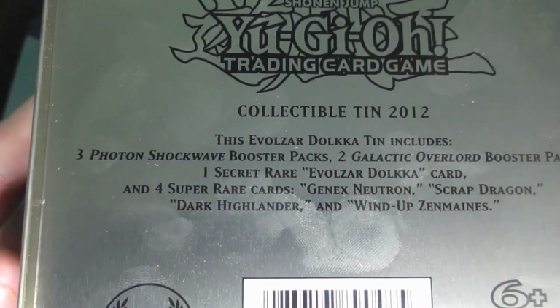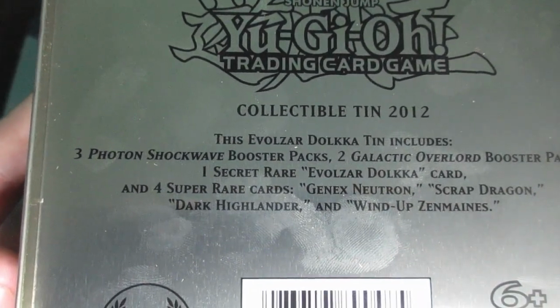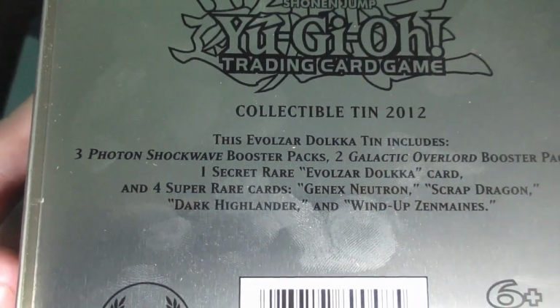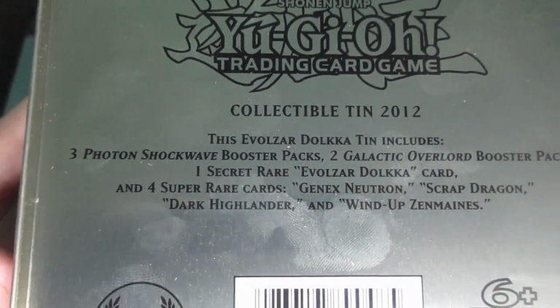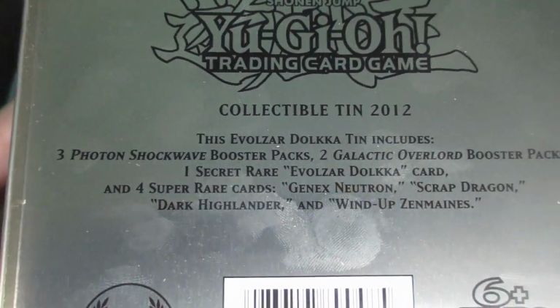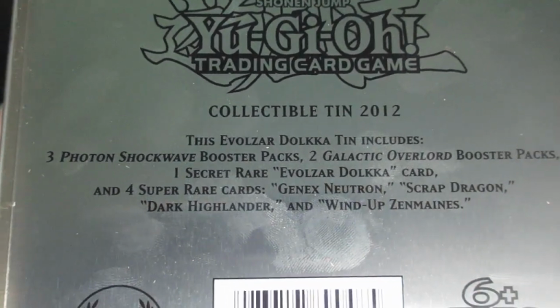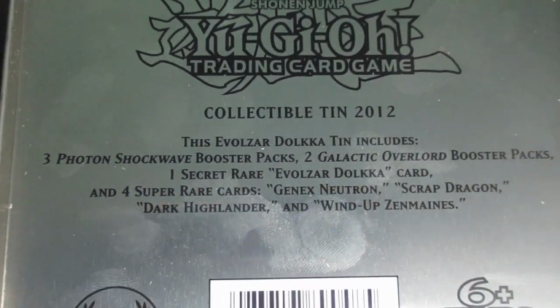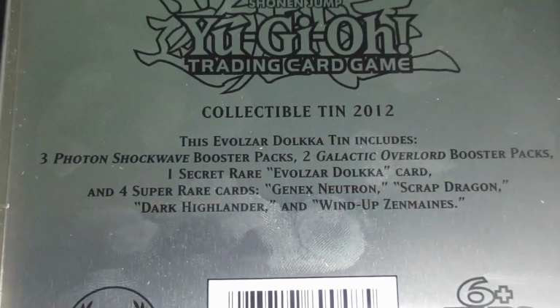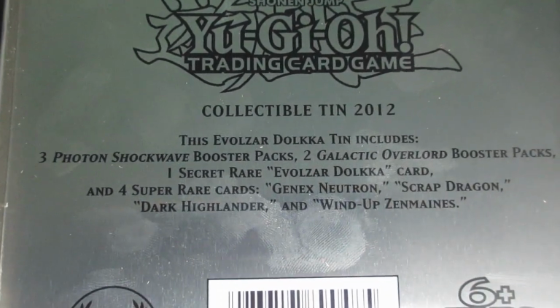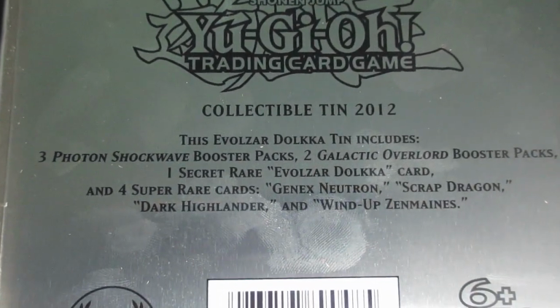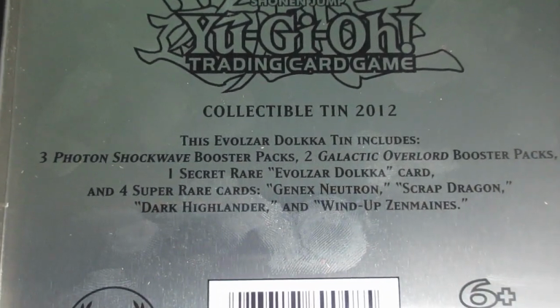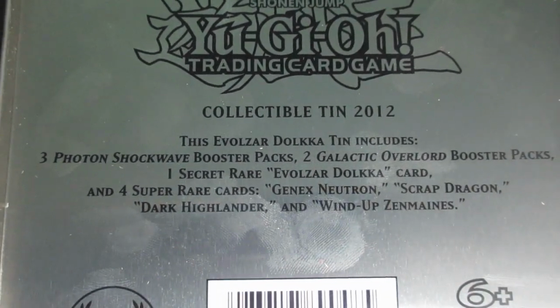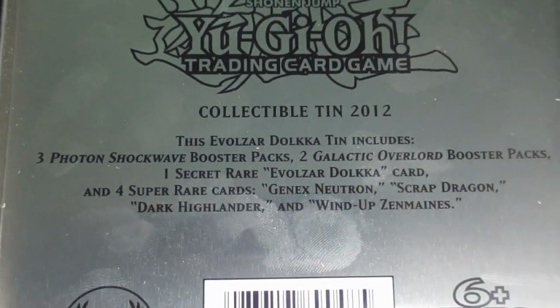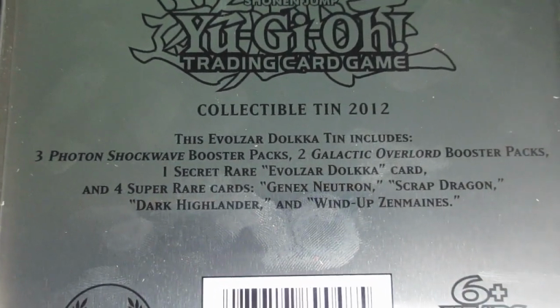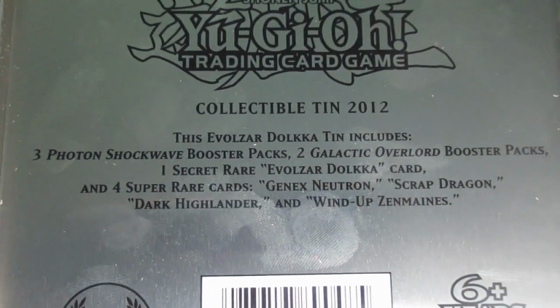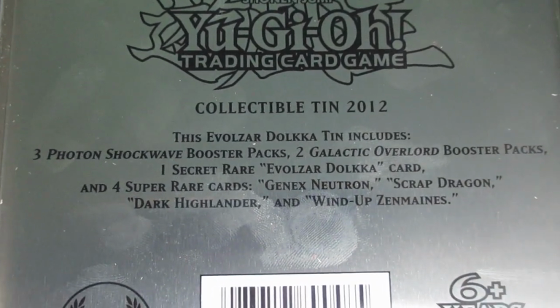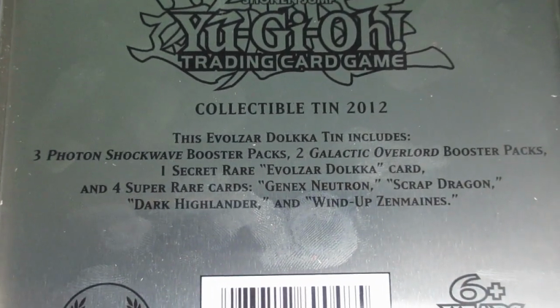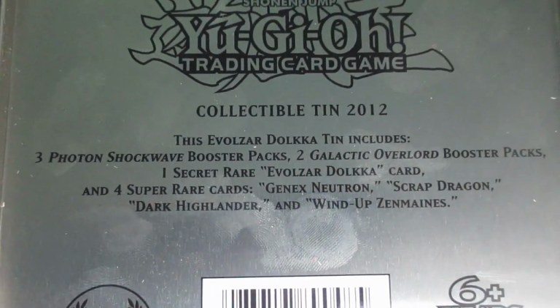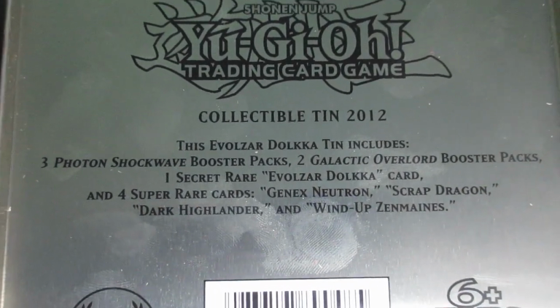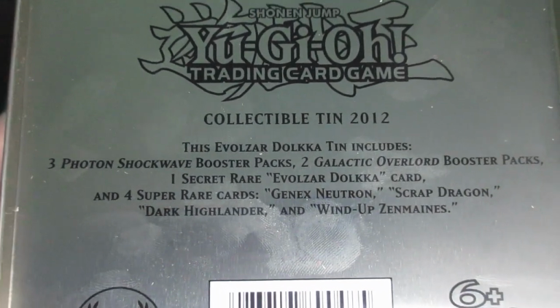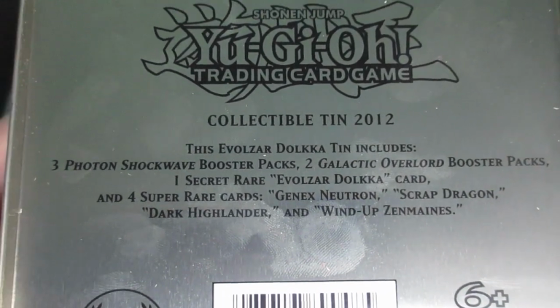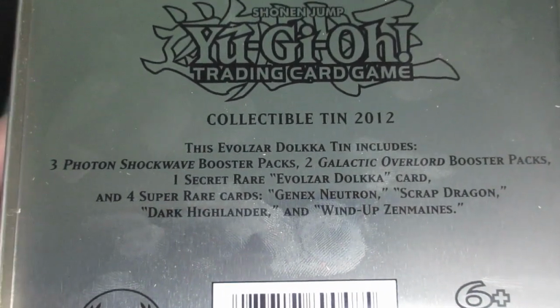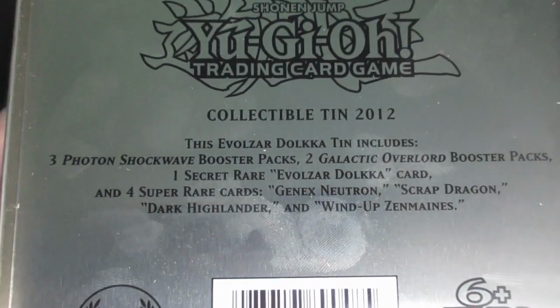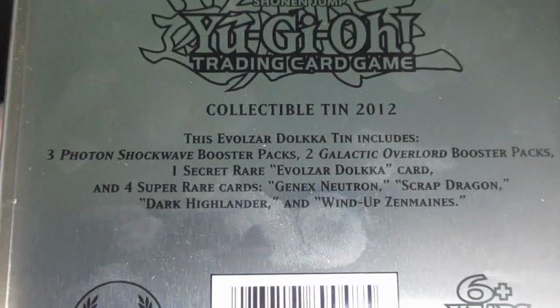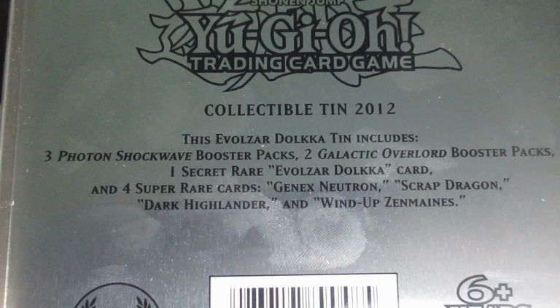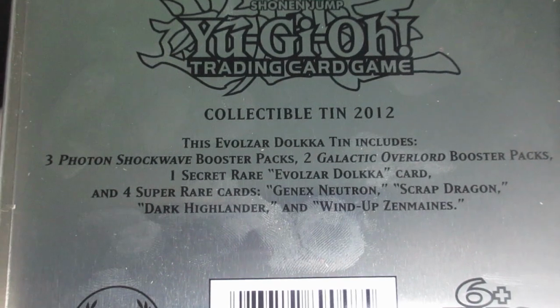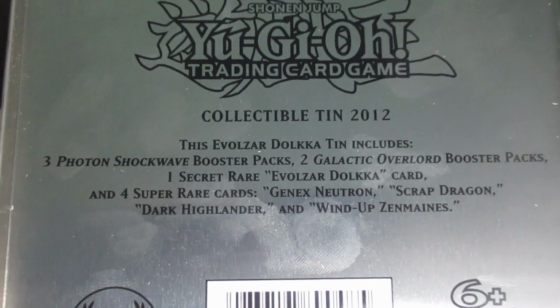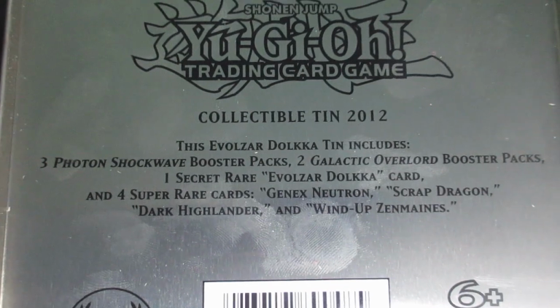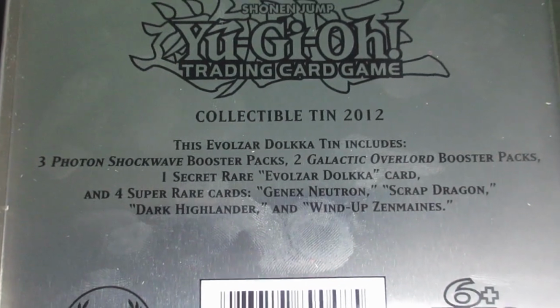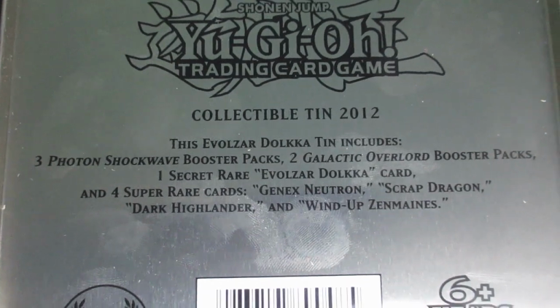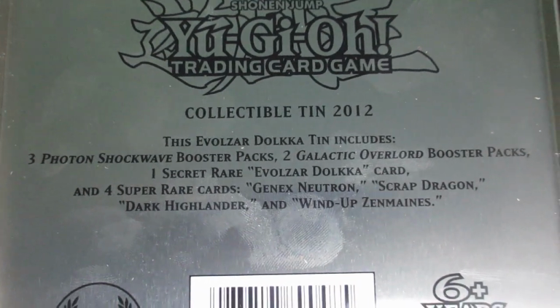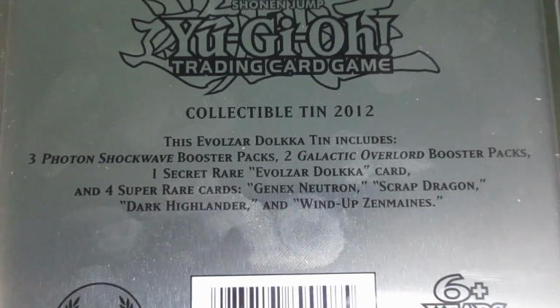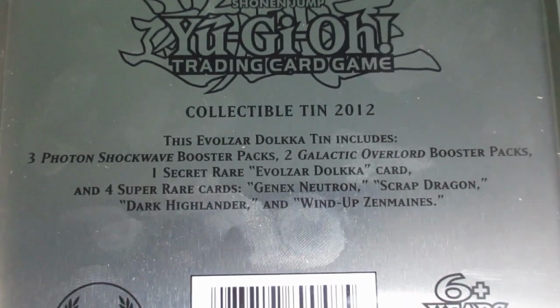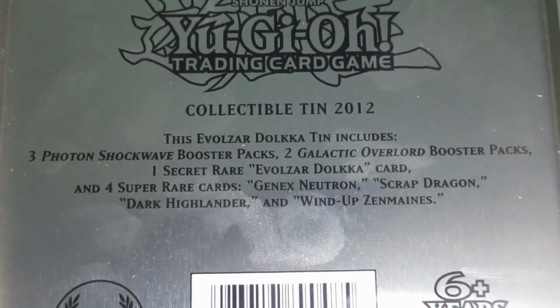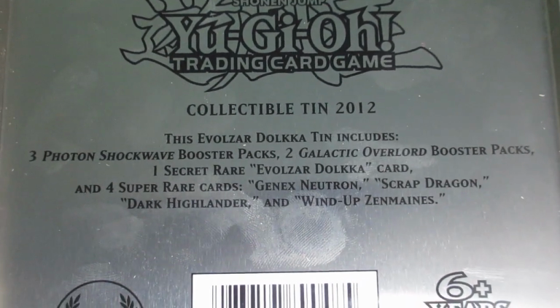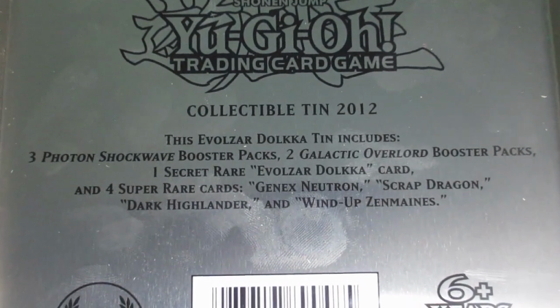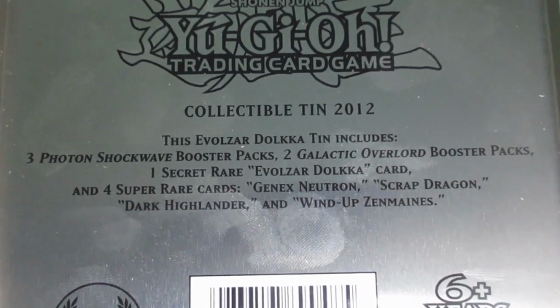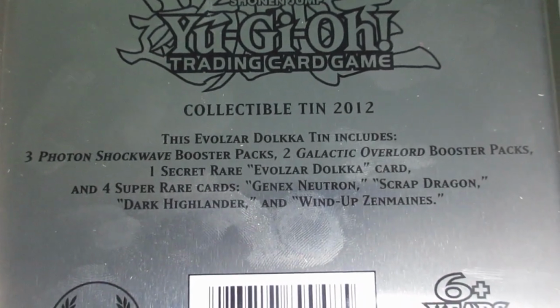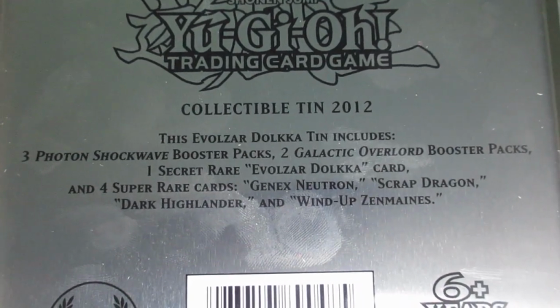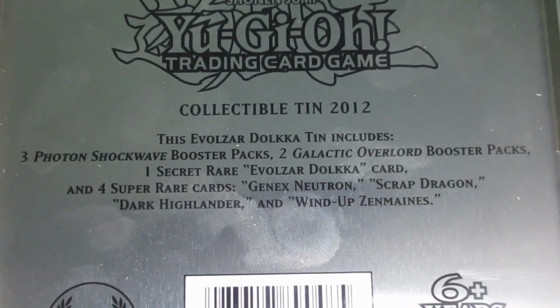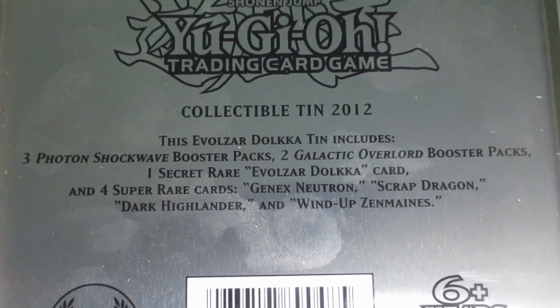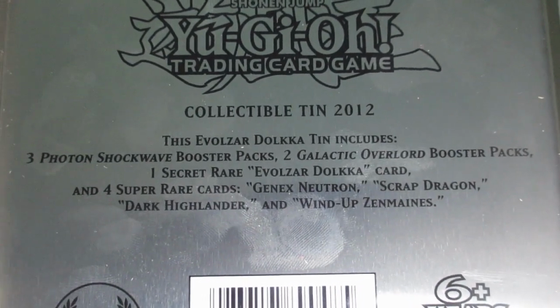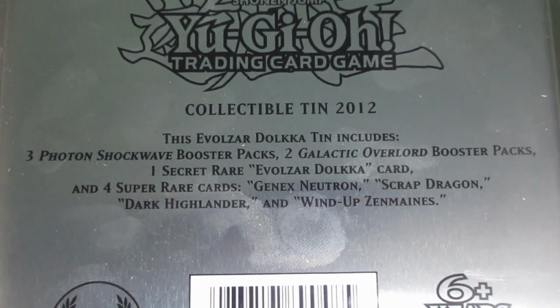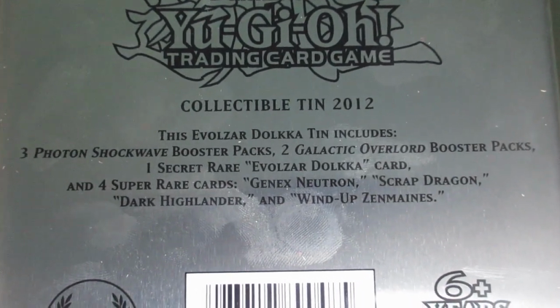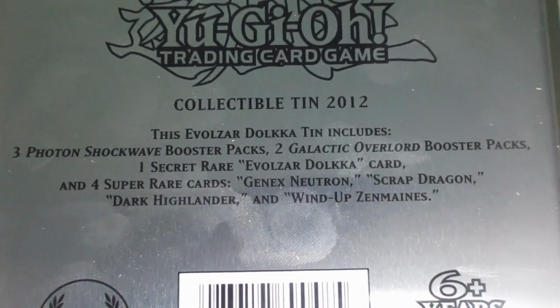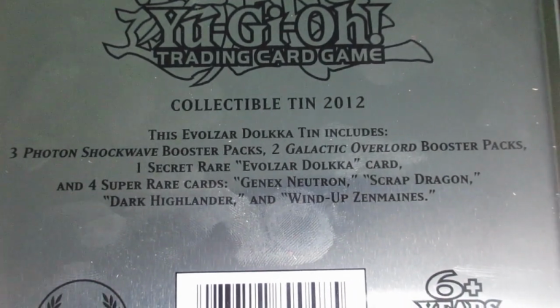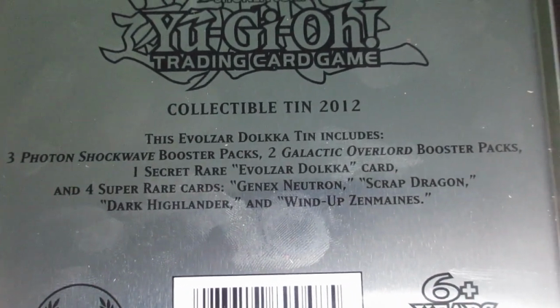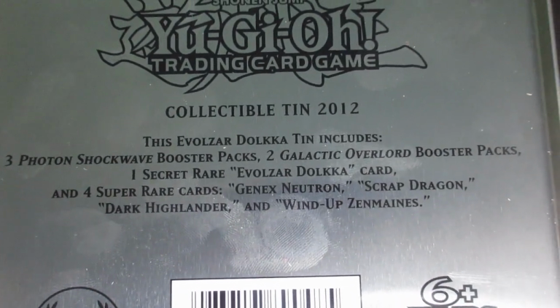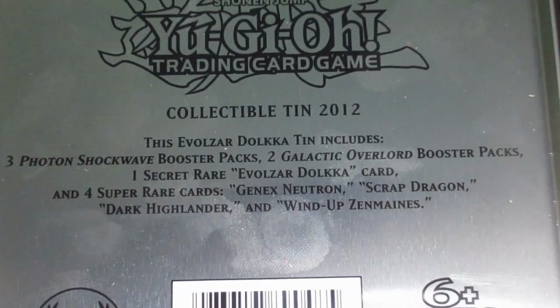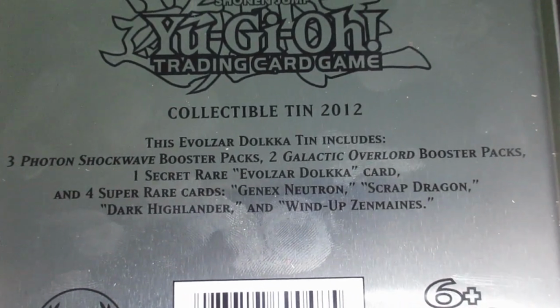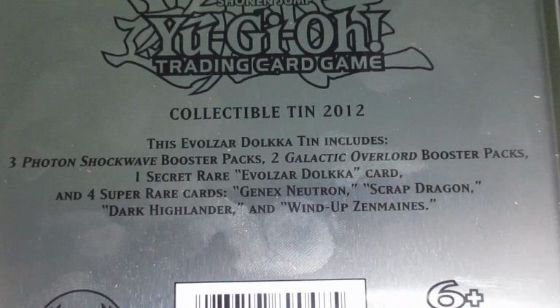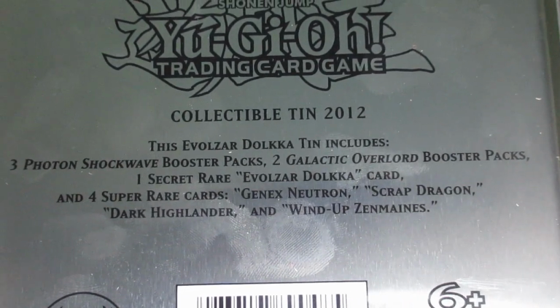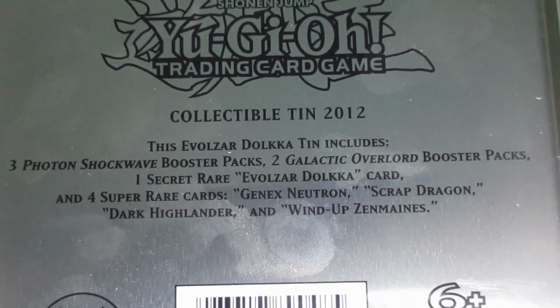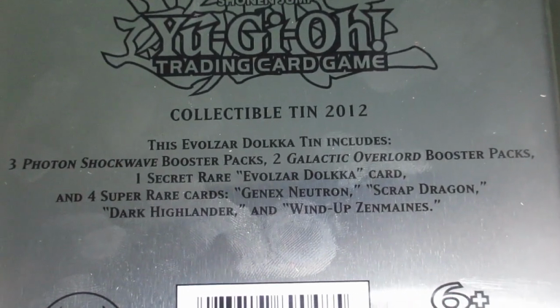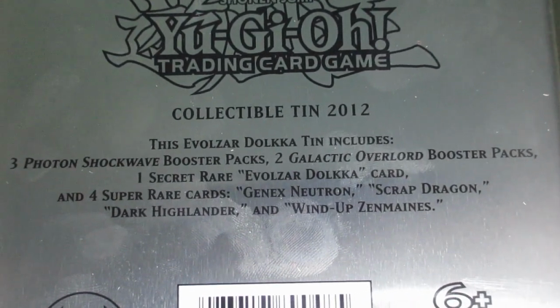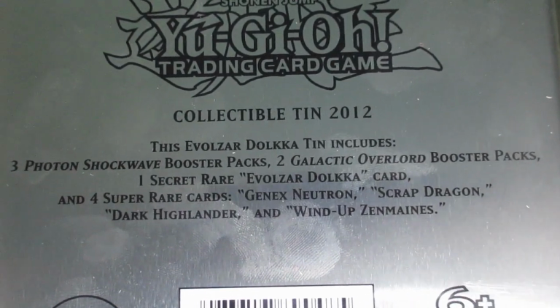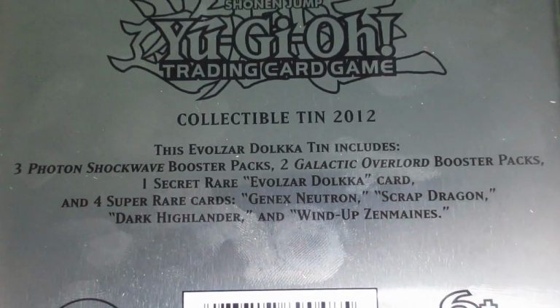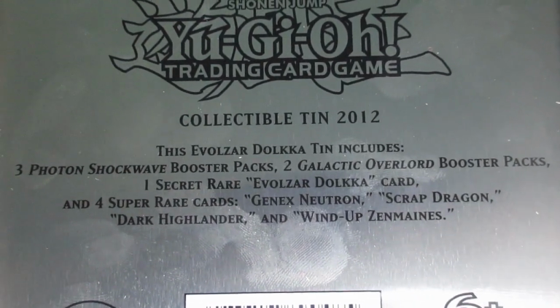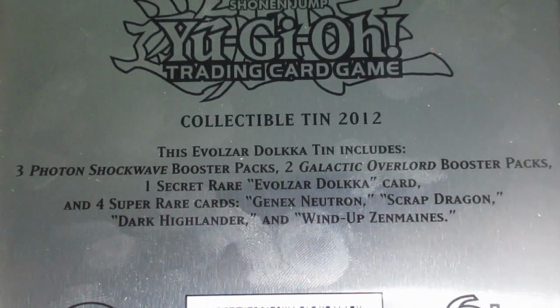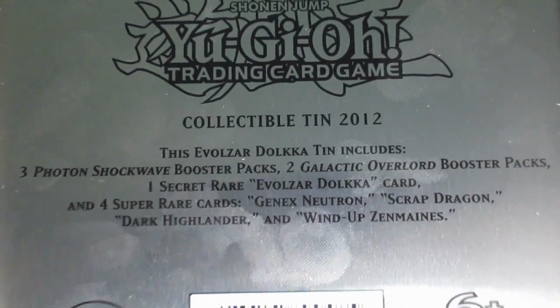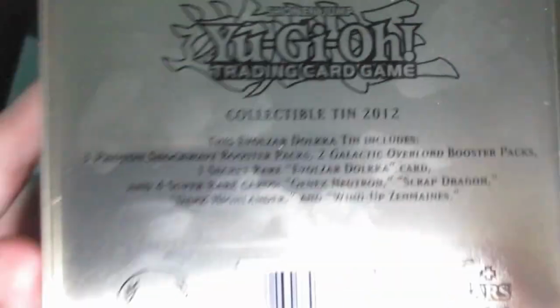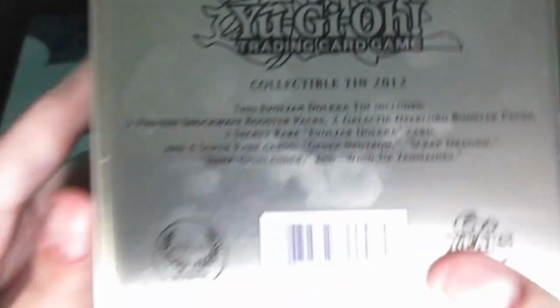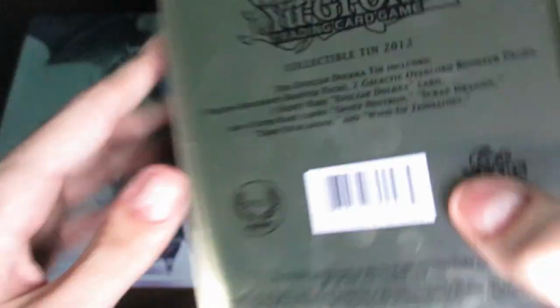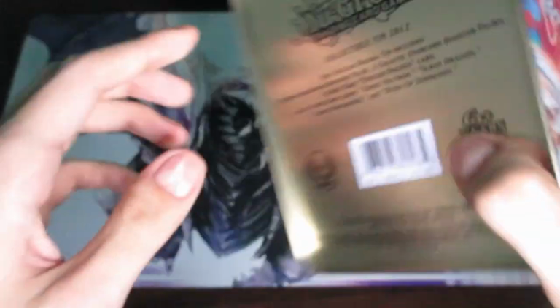It's a little hard to see because of the metallic lighting, but as you can see it says it includes three Photon Shockwave booster packs, two Galactic Overload booster packs, one Secret Evolzar Dolka, and four Super Rare cards which are Genix Neutron, Scrap Dragon, Dark Highlander, and Wind-Up Zenmines.